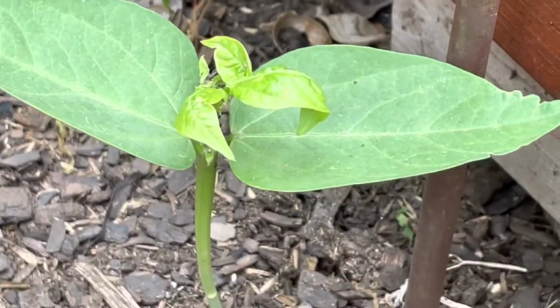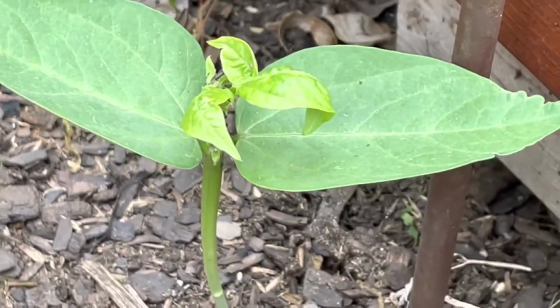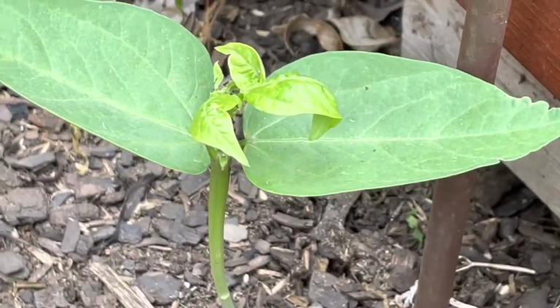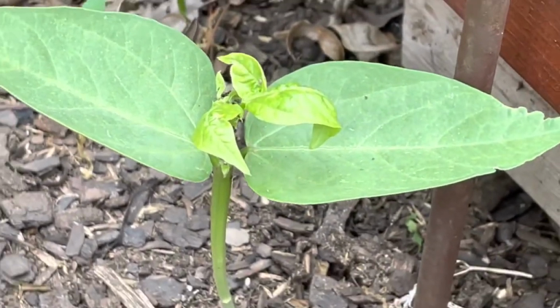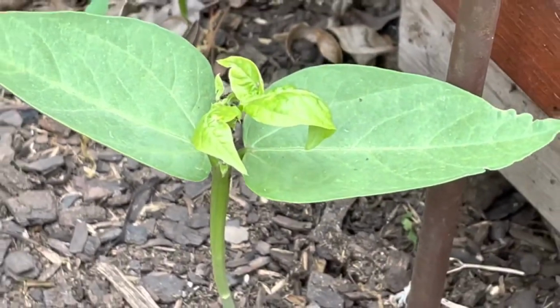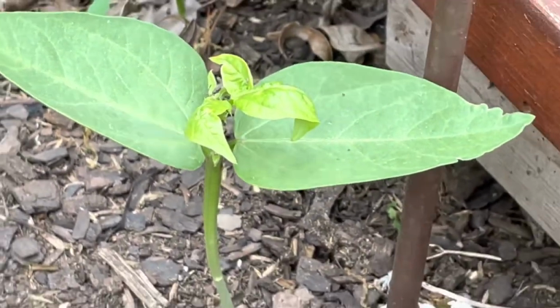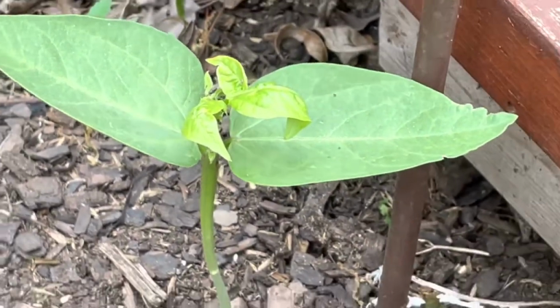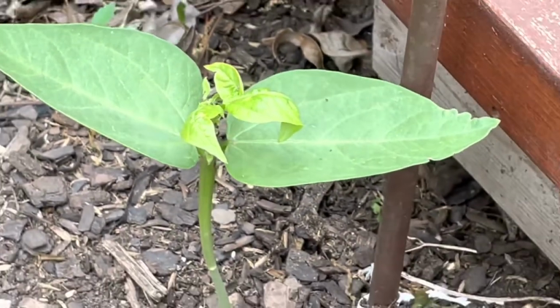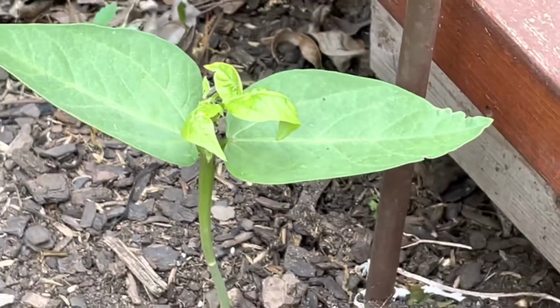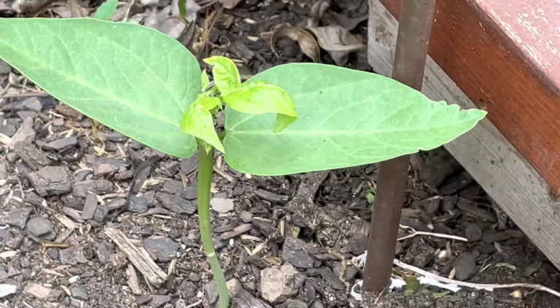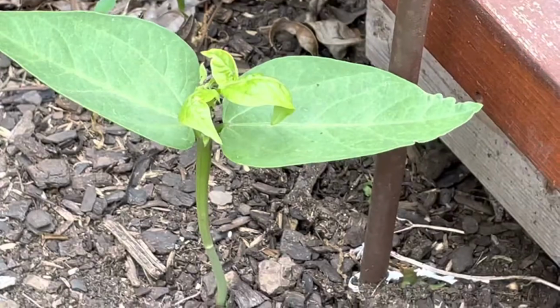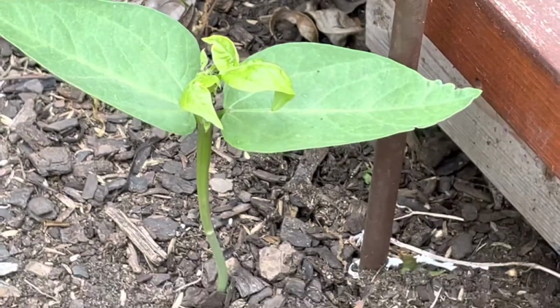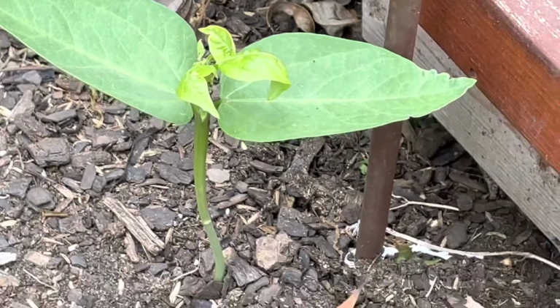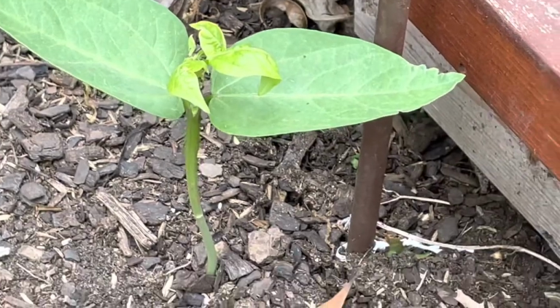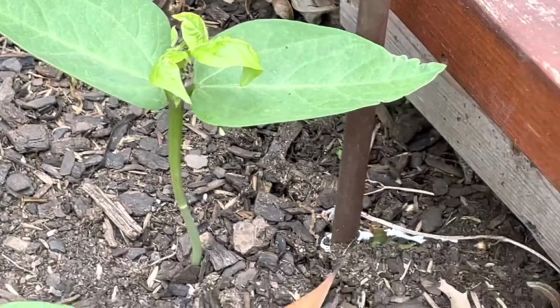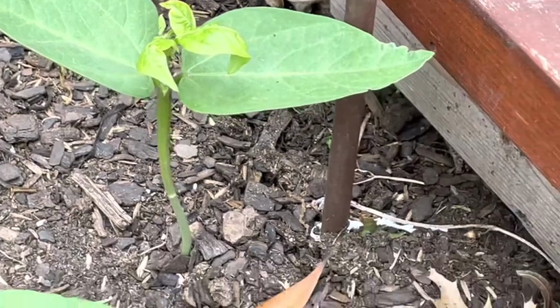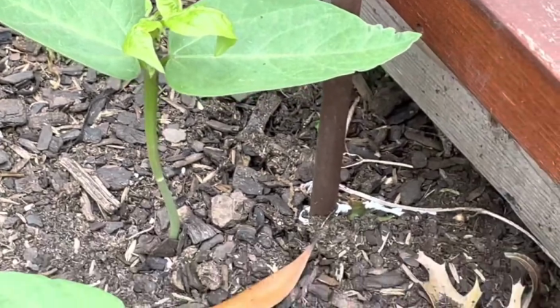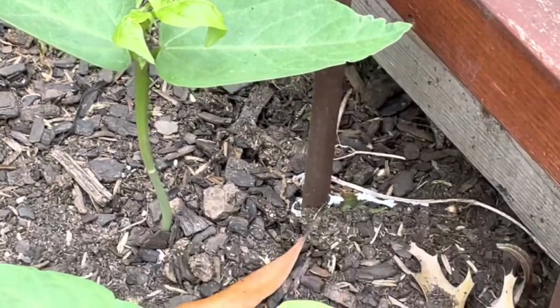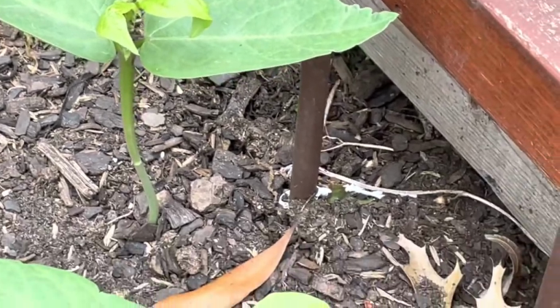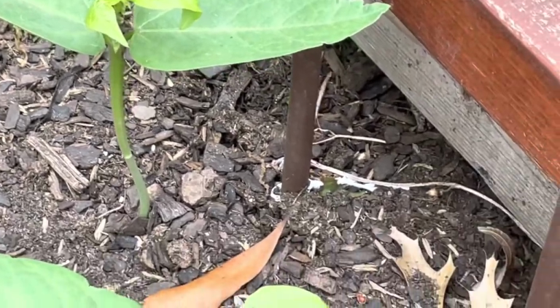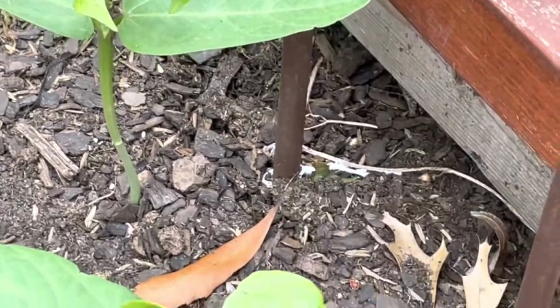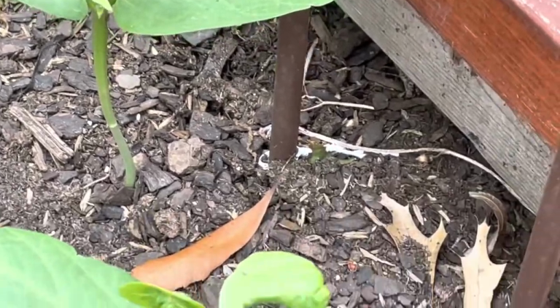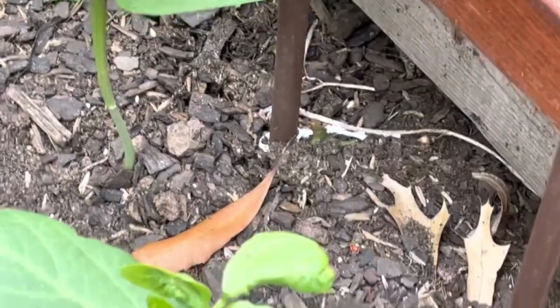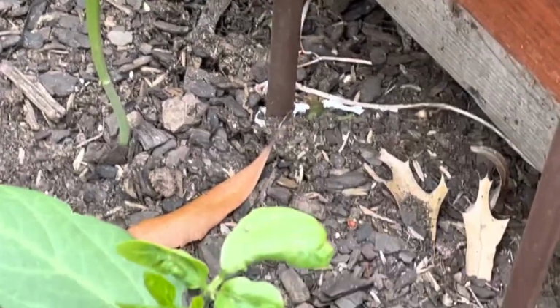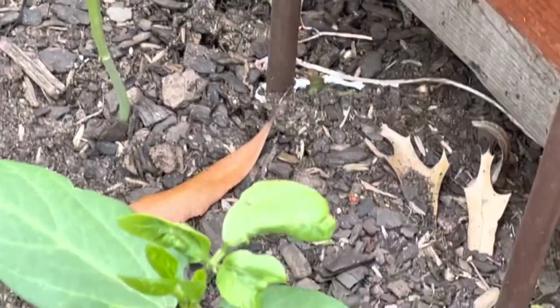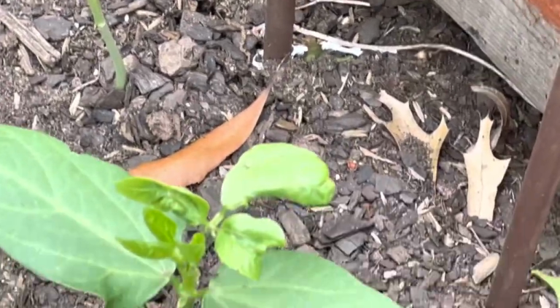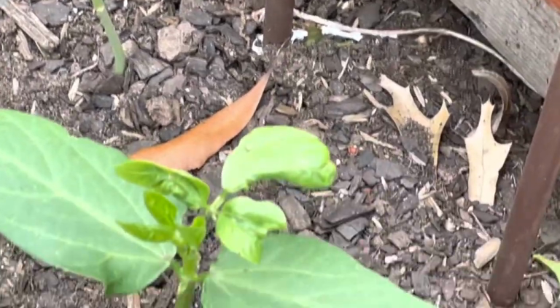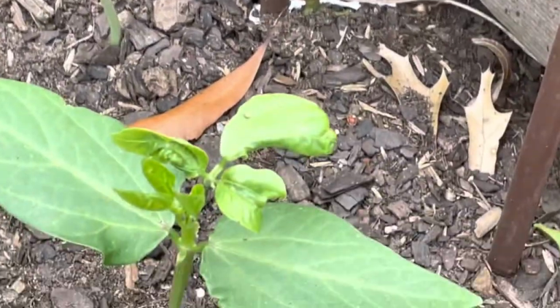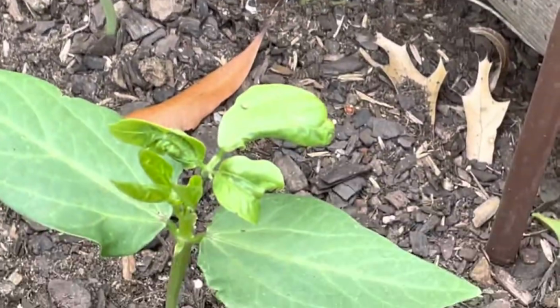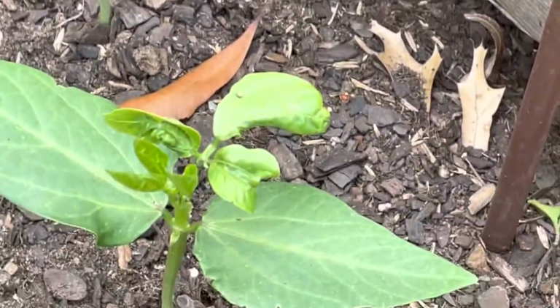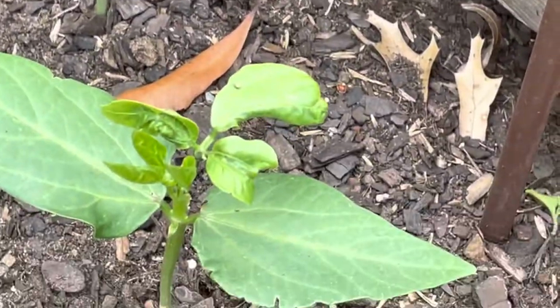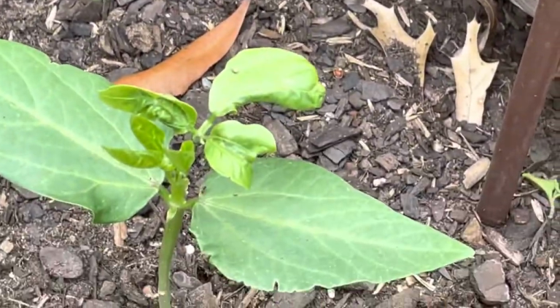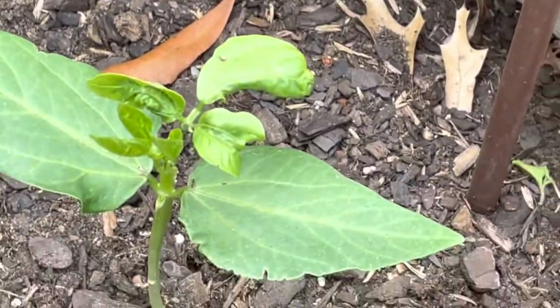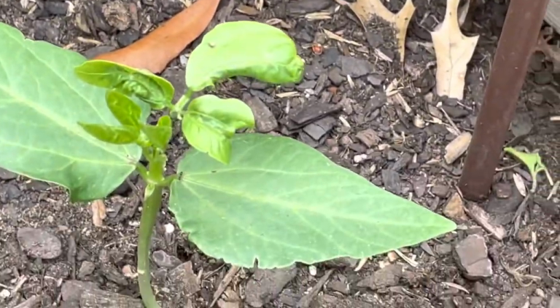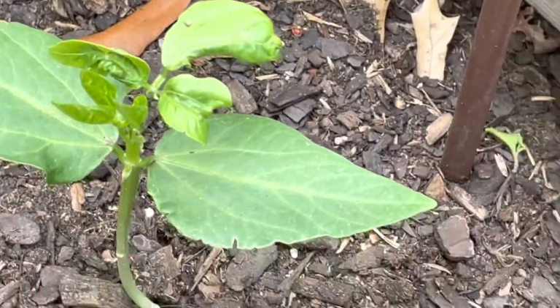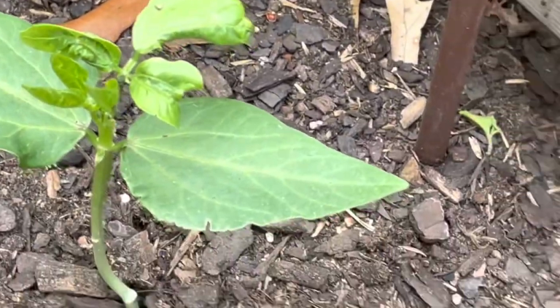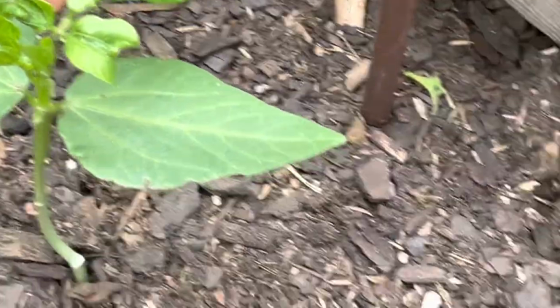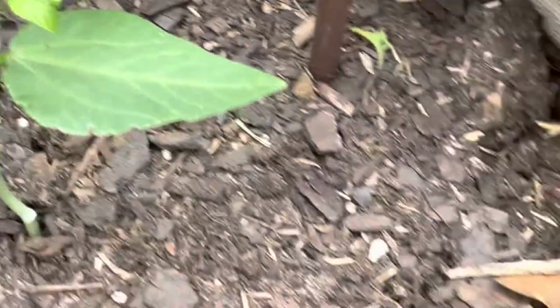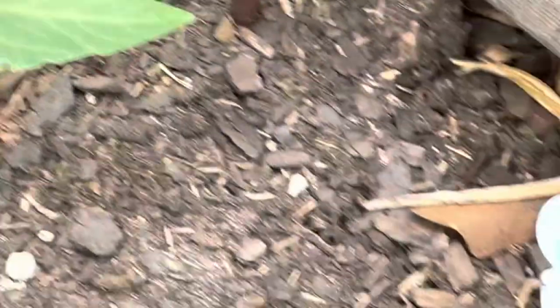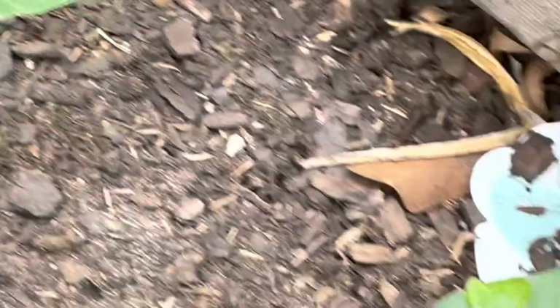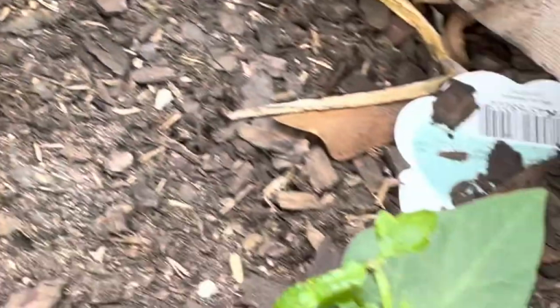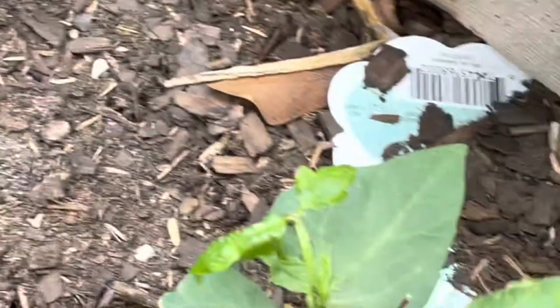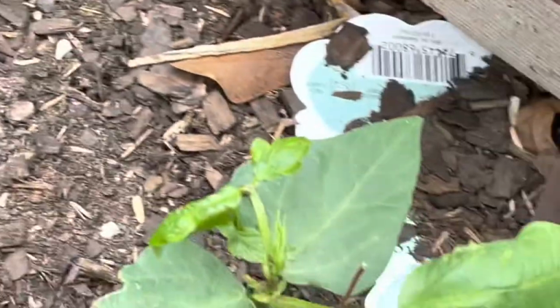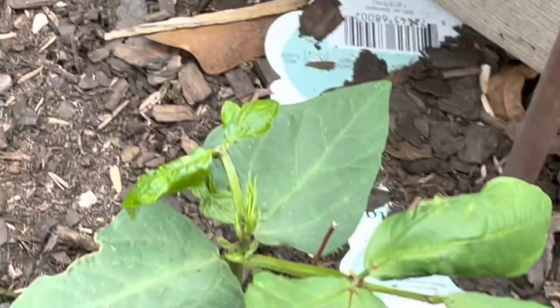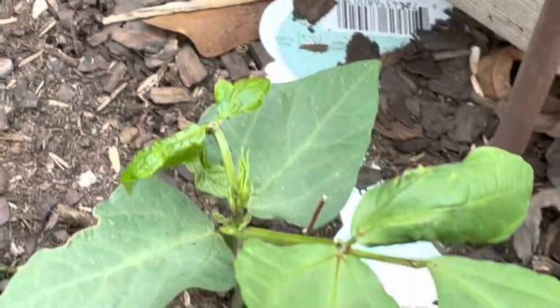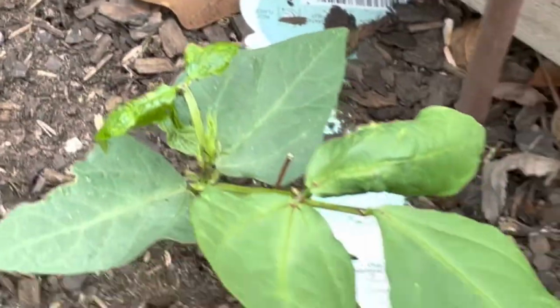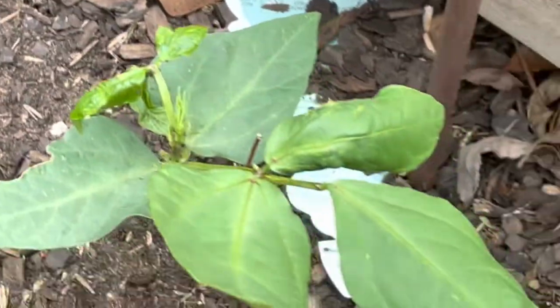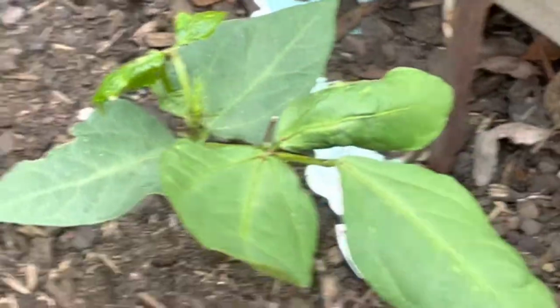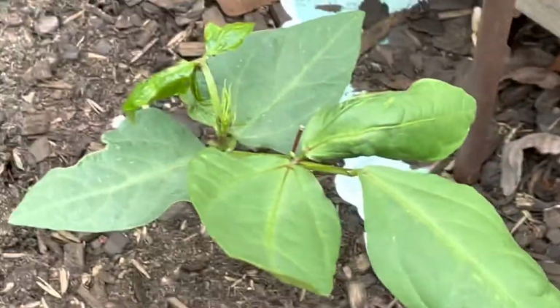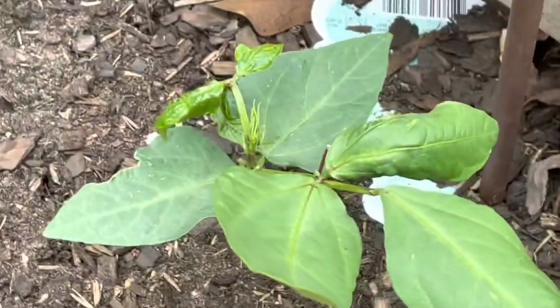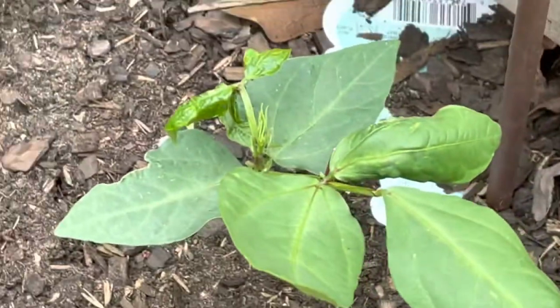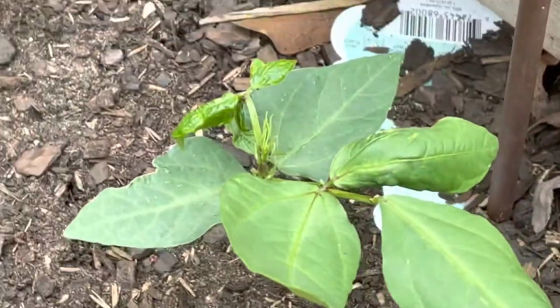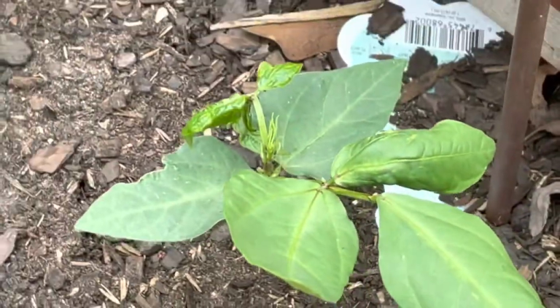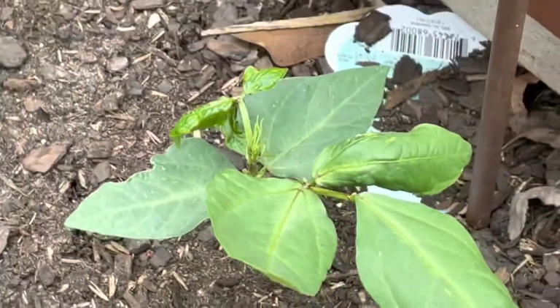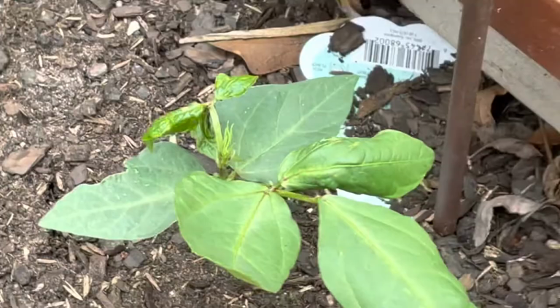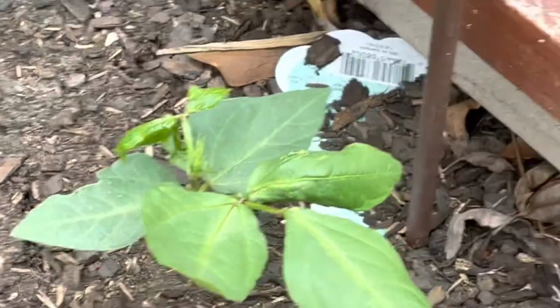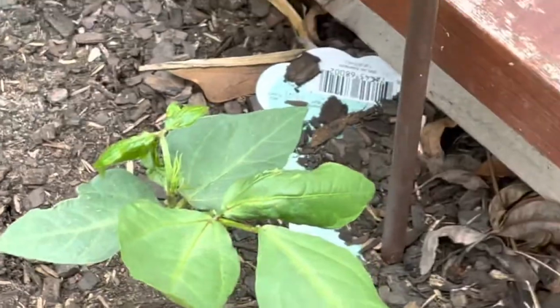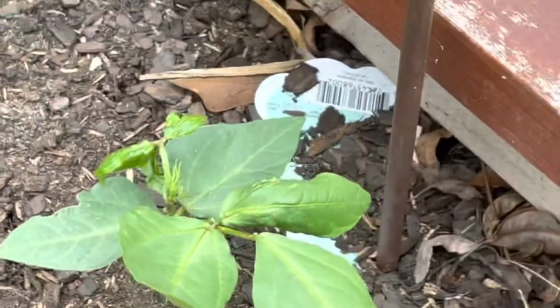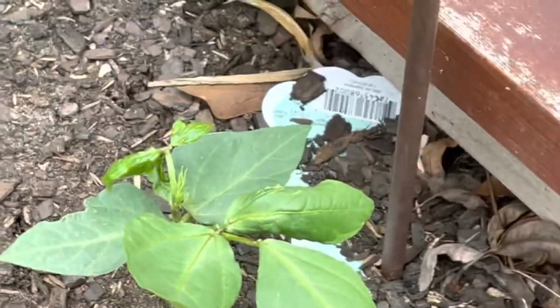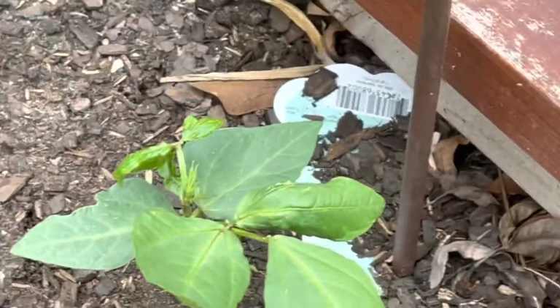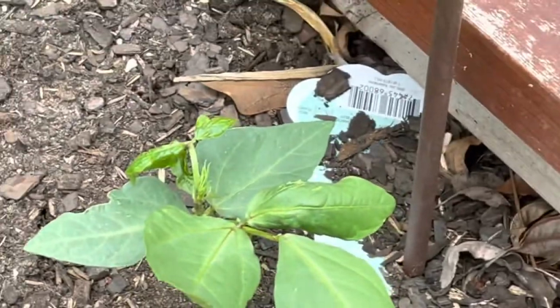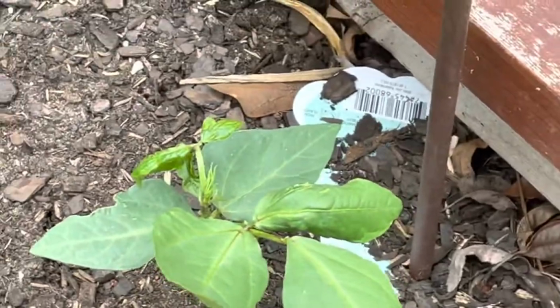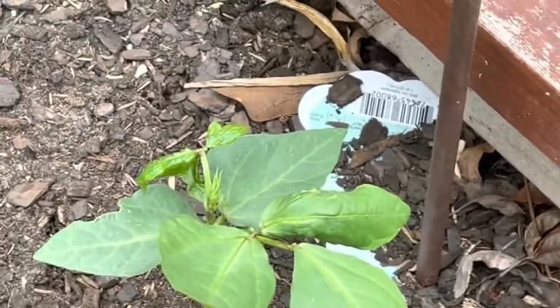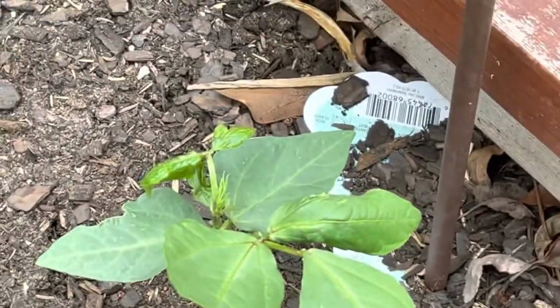So I'm going to have to think of something to do. What could I use, guys? Let me know what I could do to save these long bean plants, because I want to try some long beans this year.